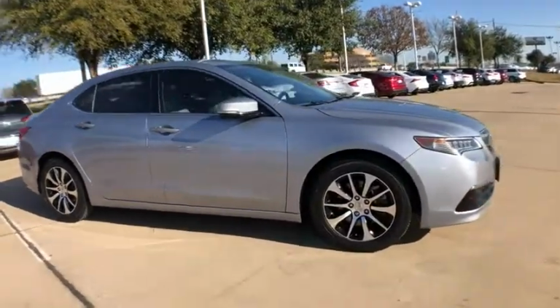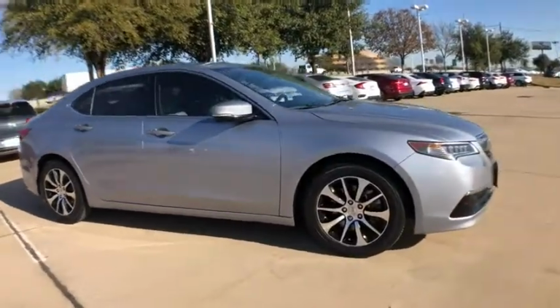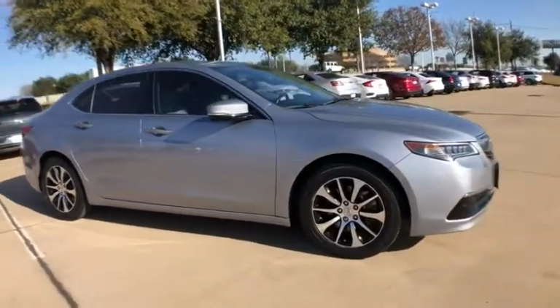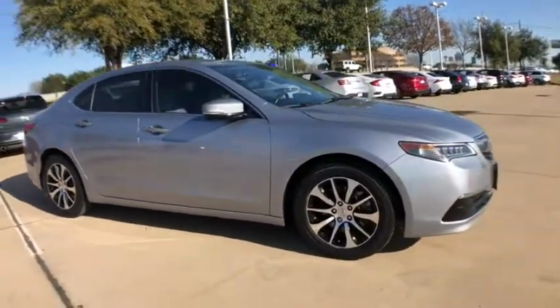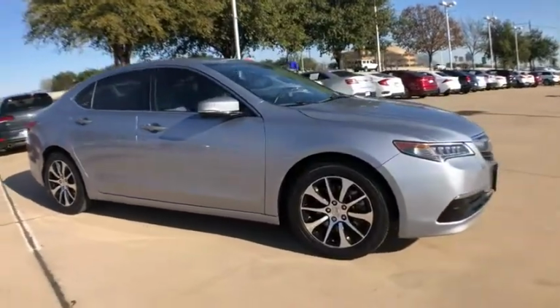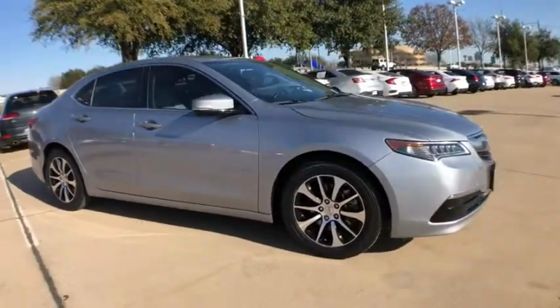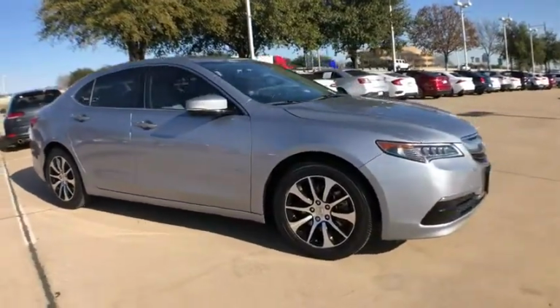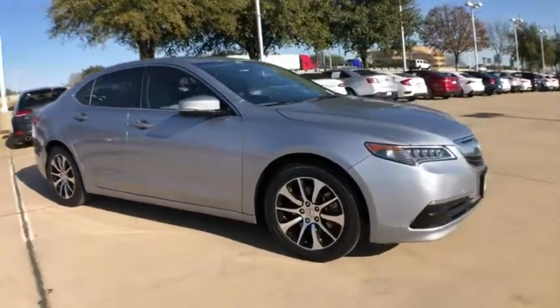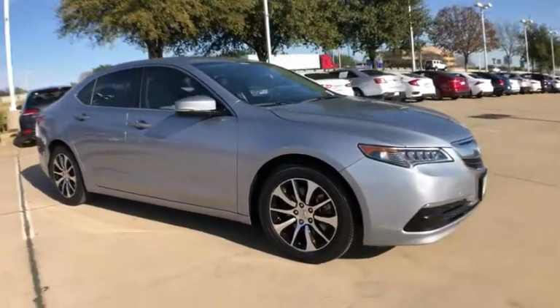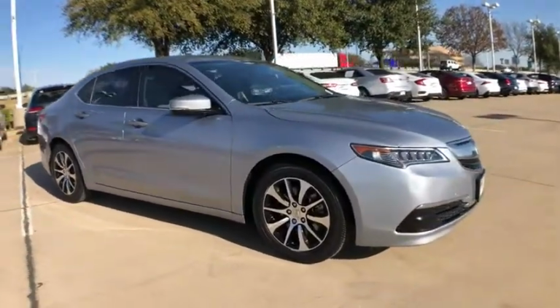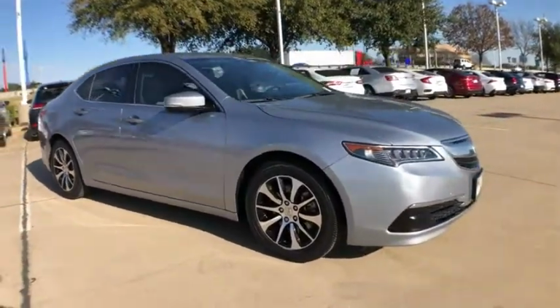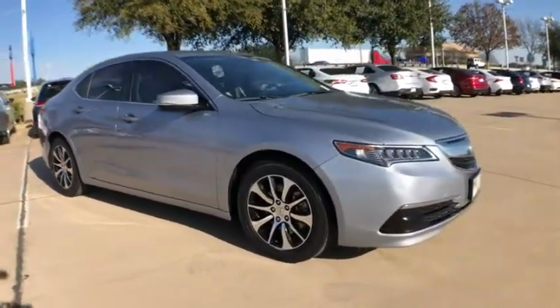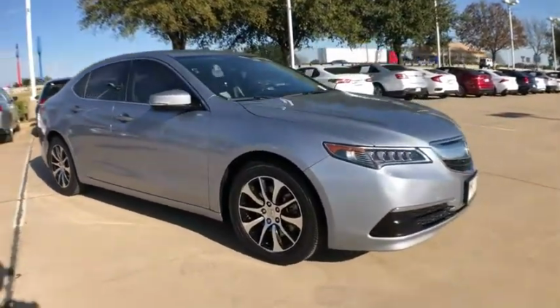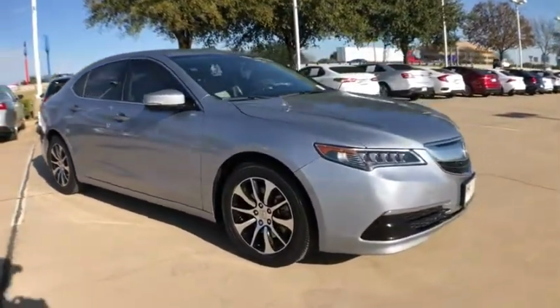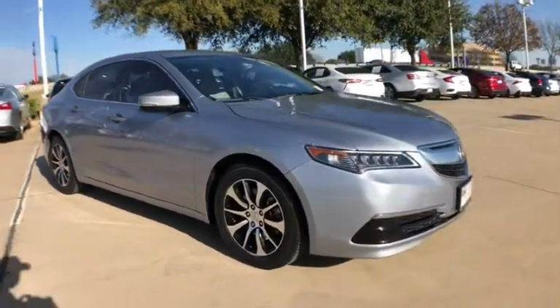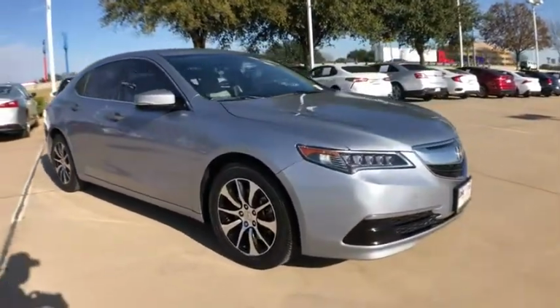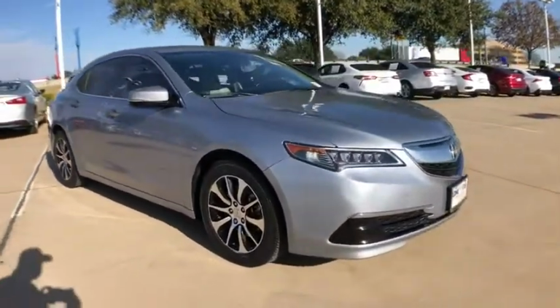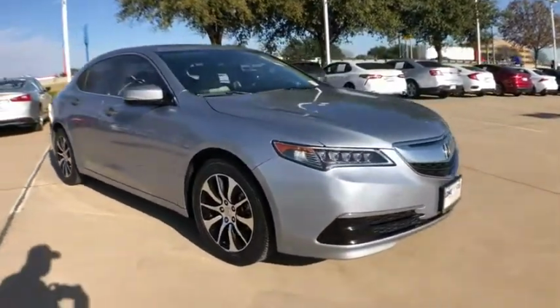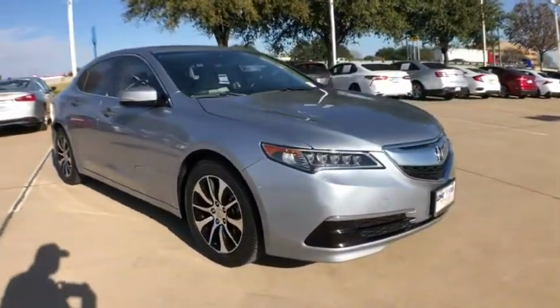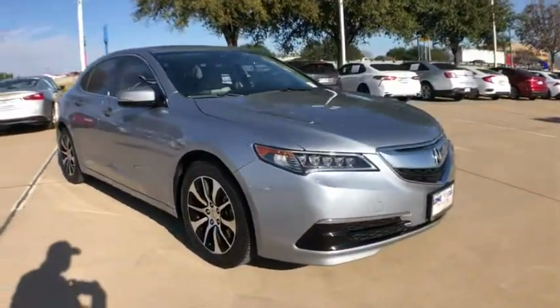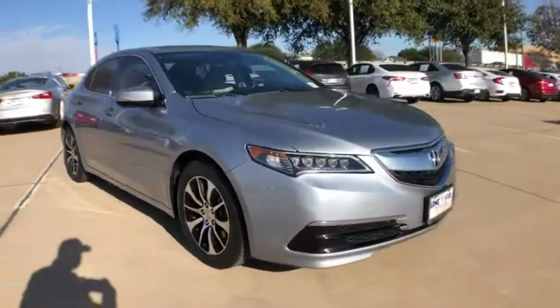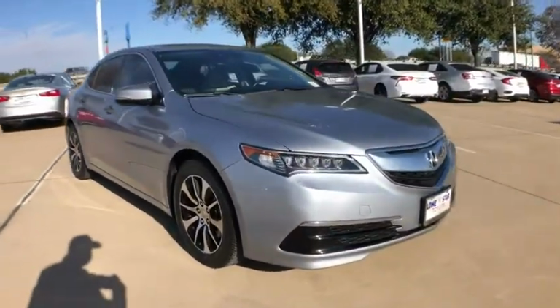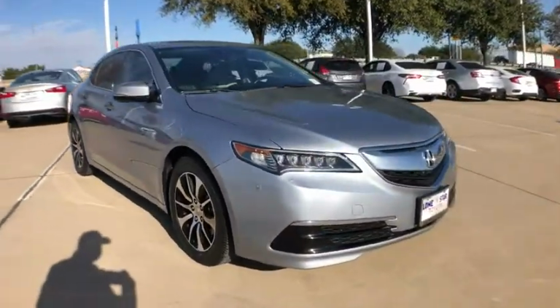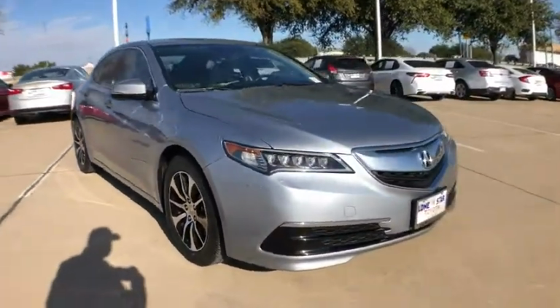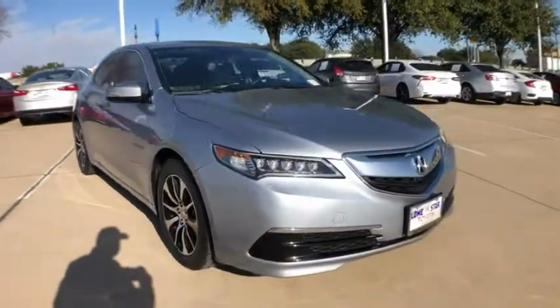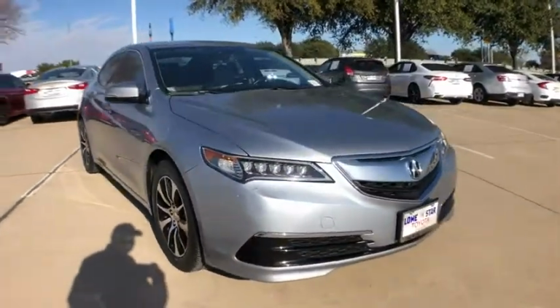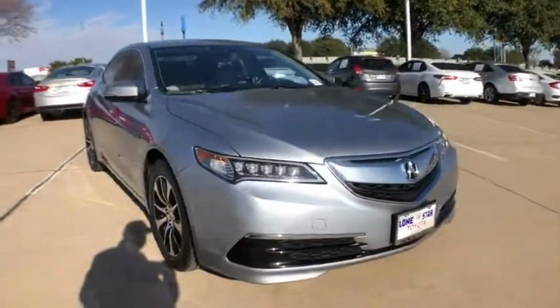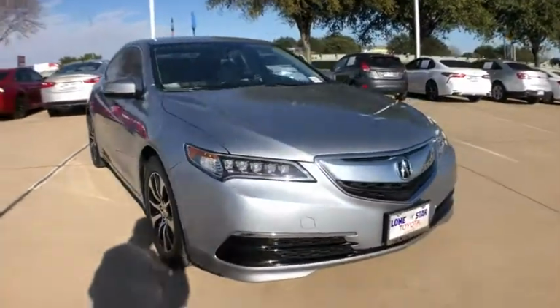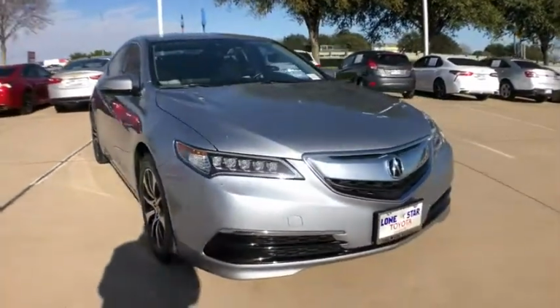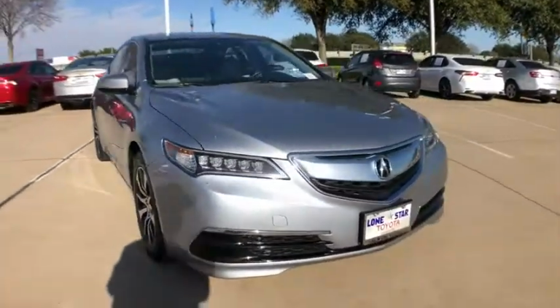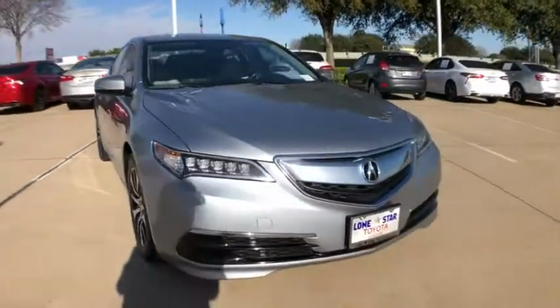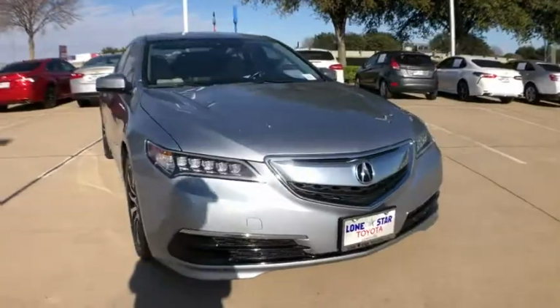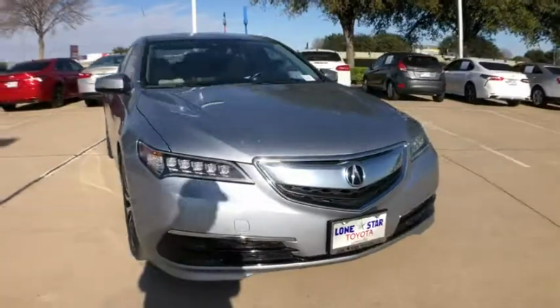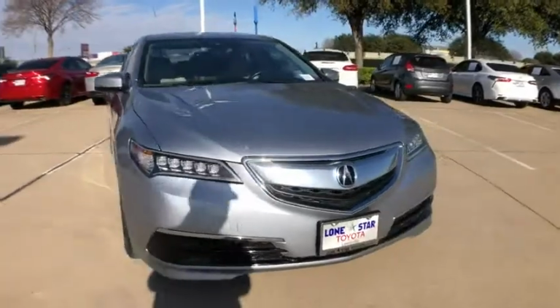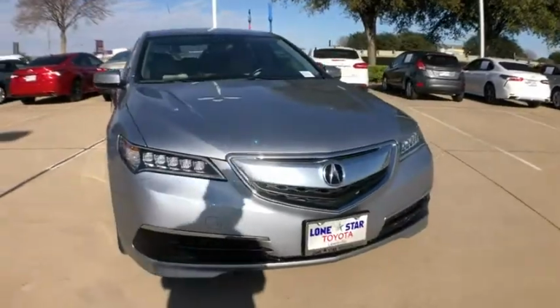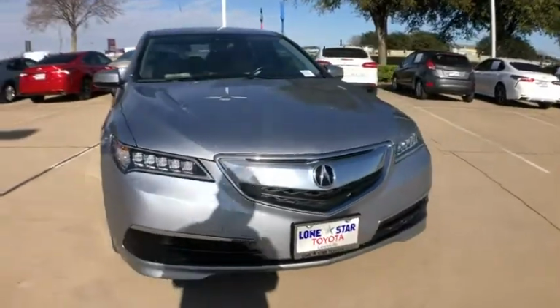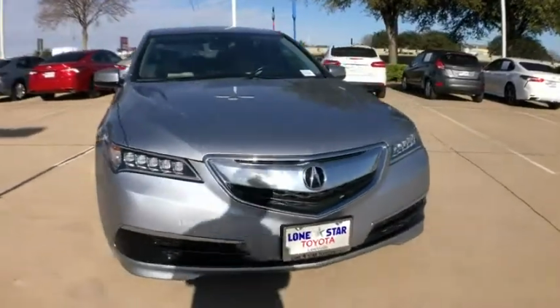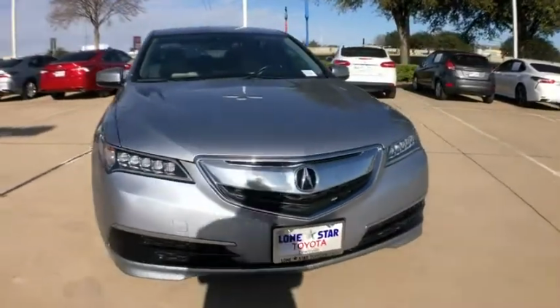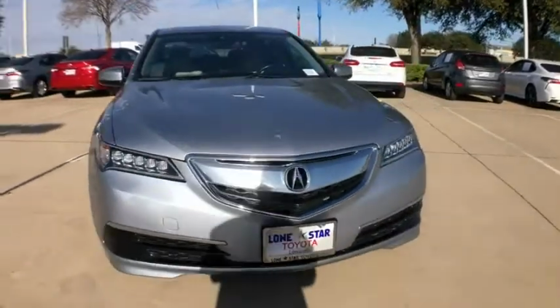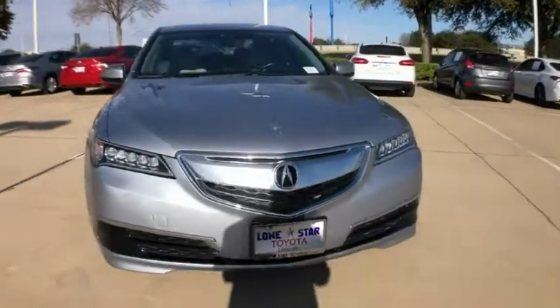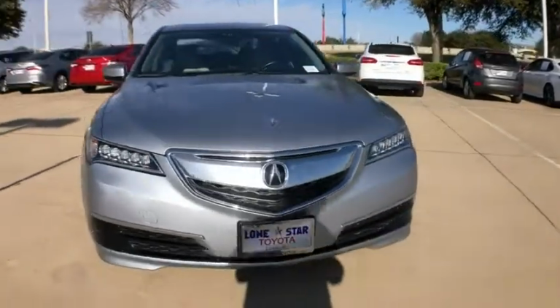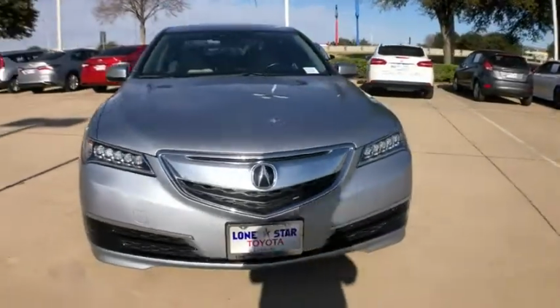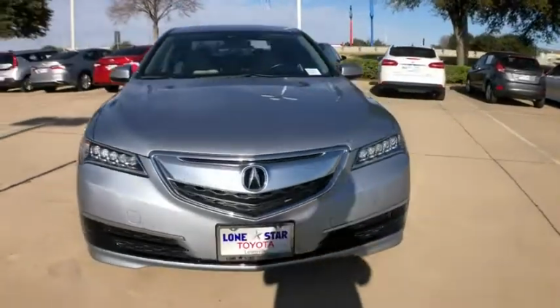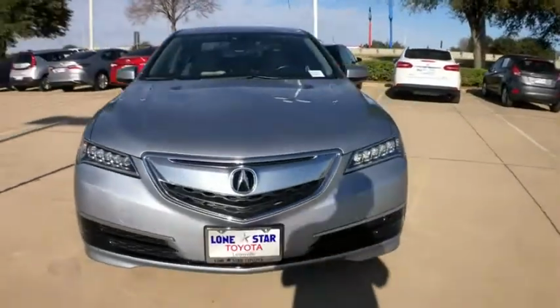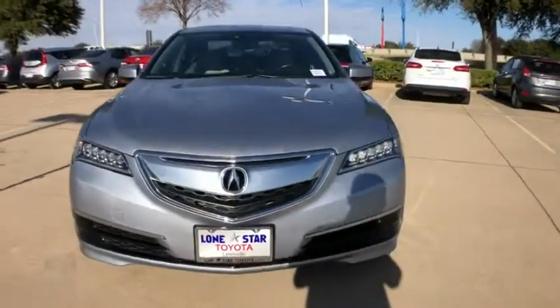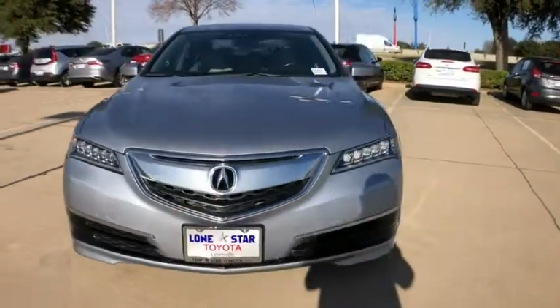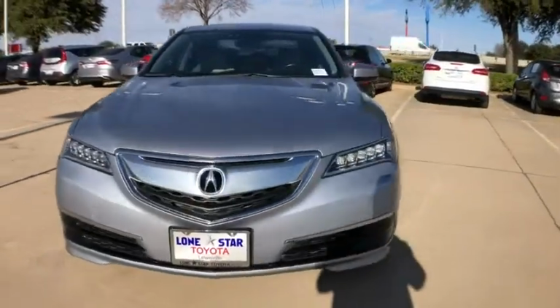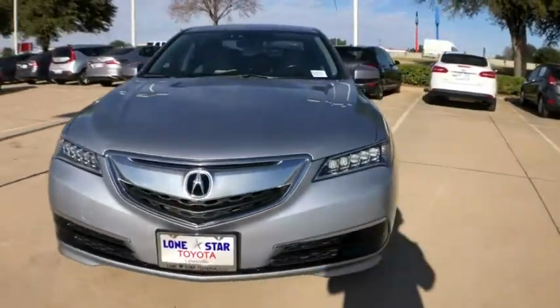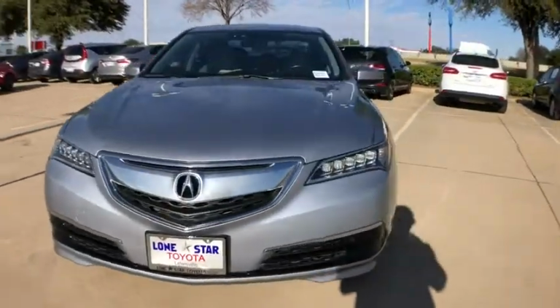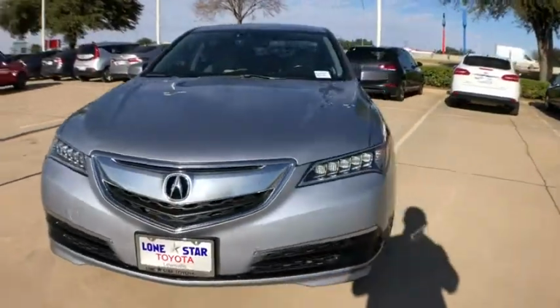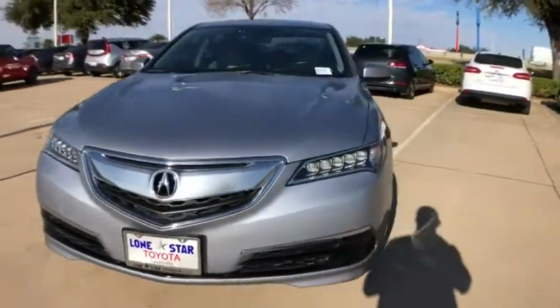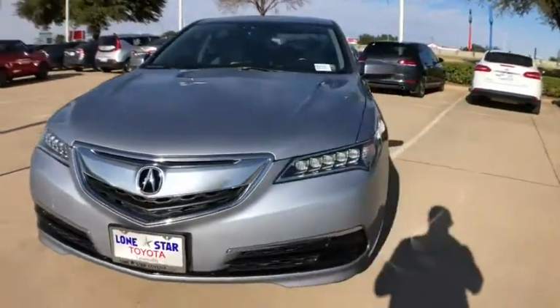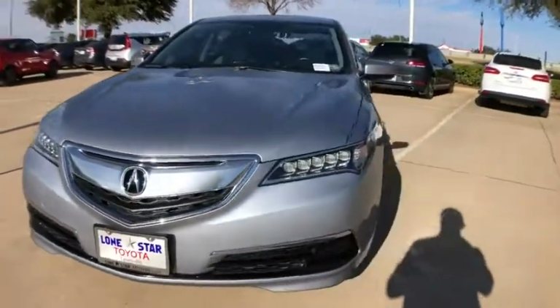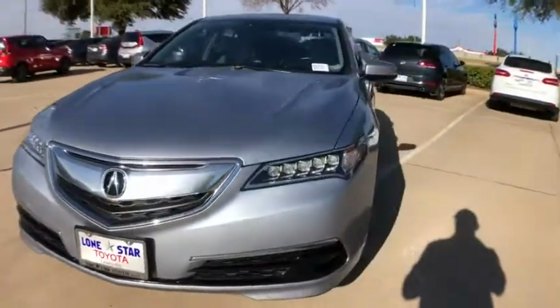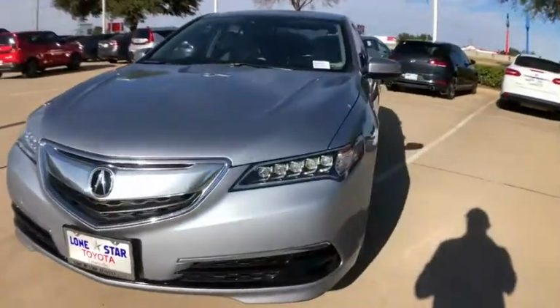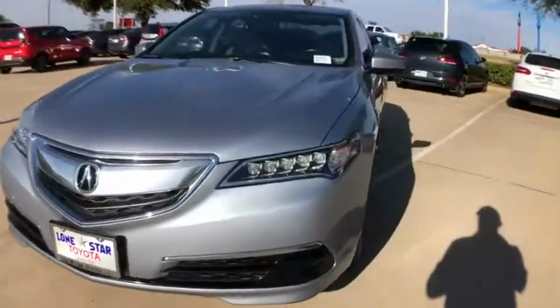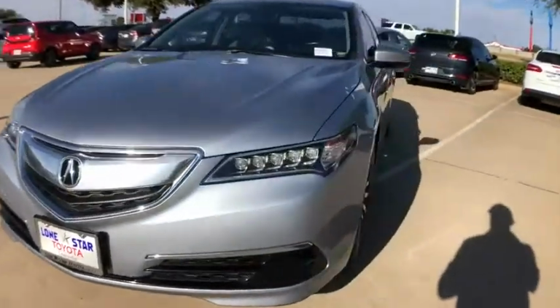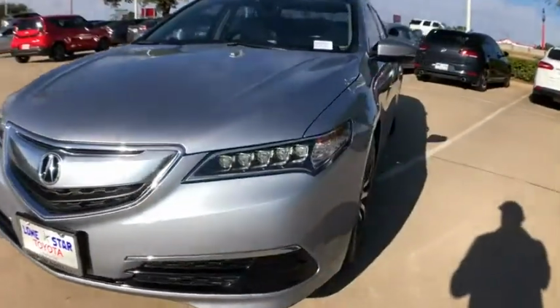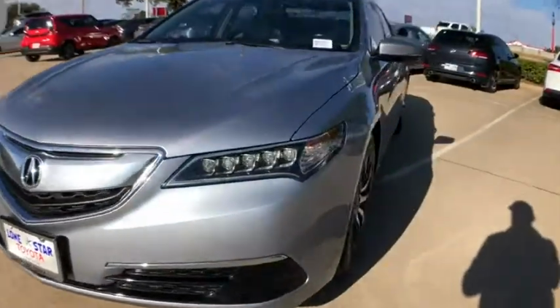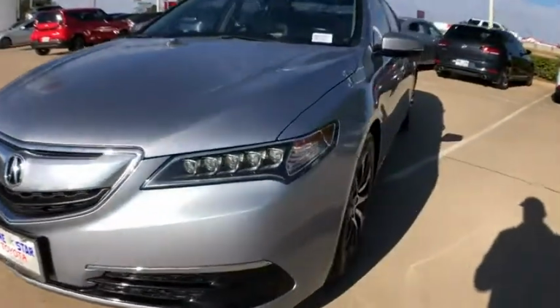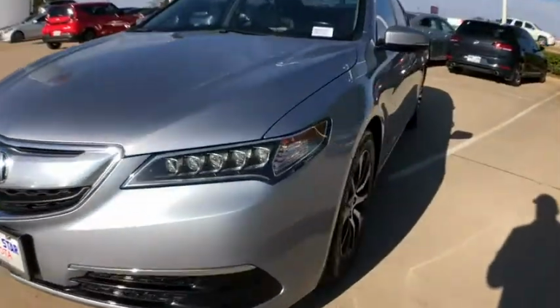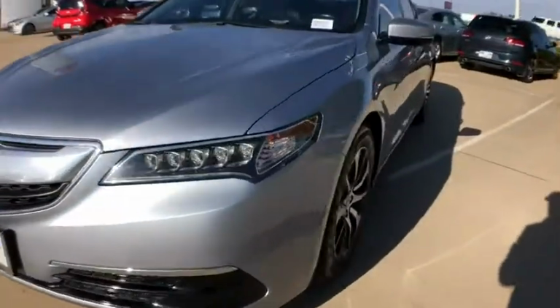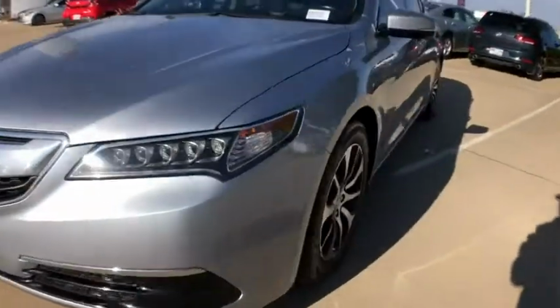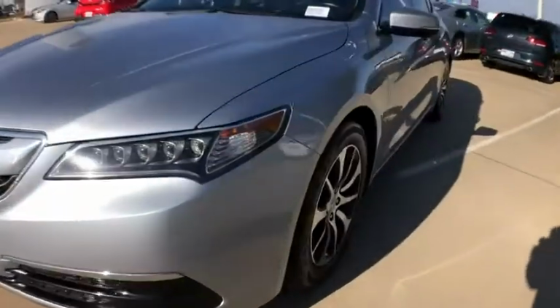This vehicle has less than 50,000 miles. Here are some of this vehicle's great options: traction control,